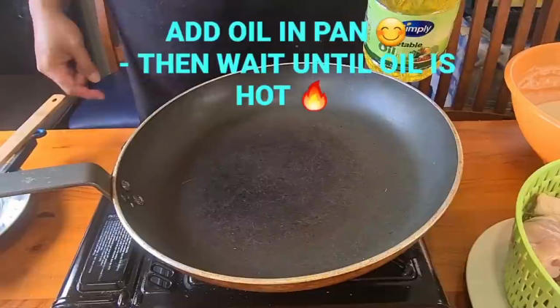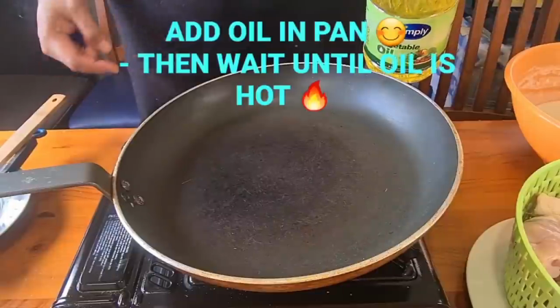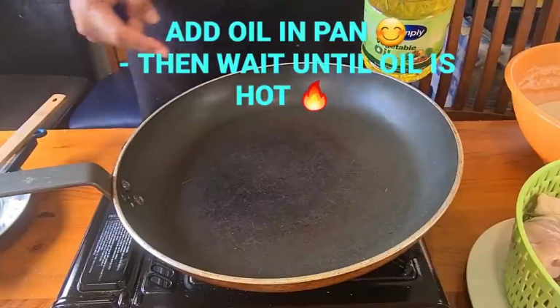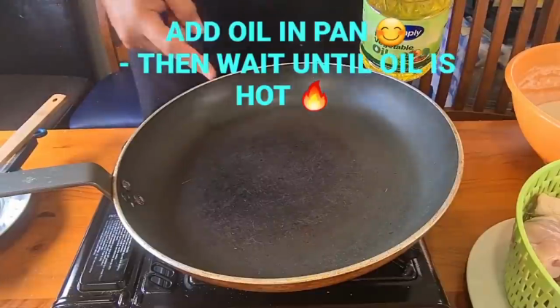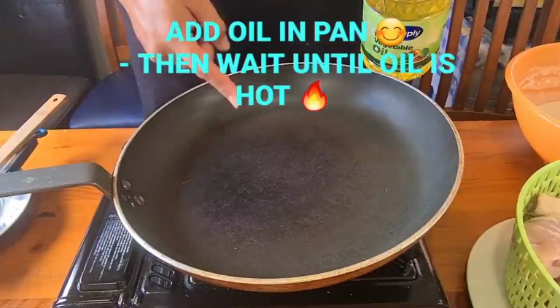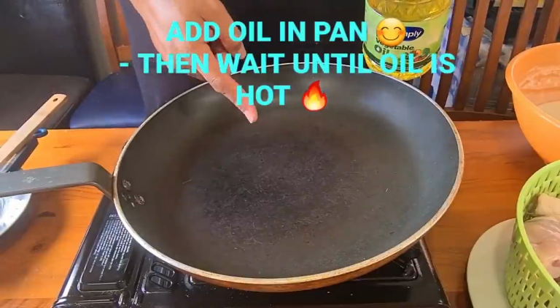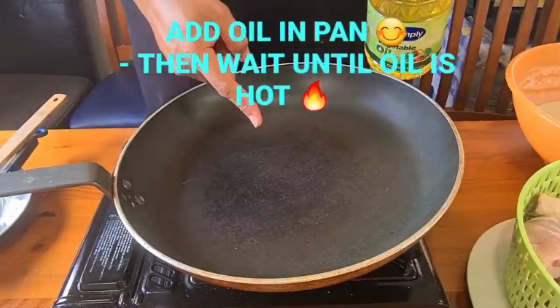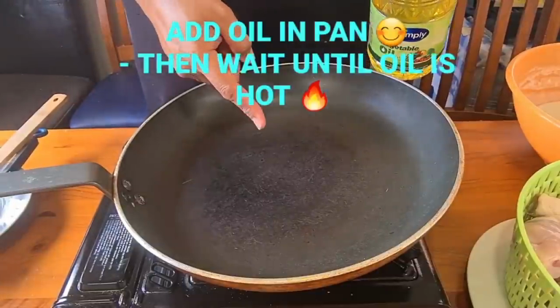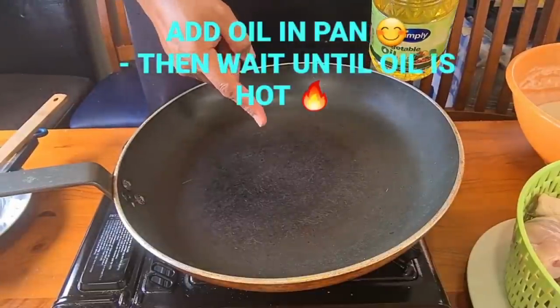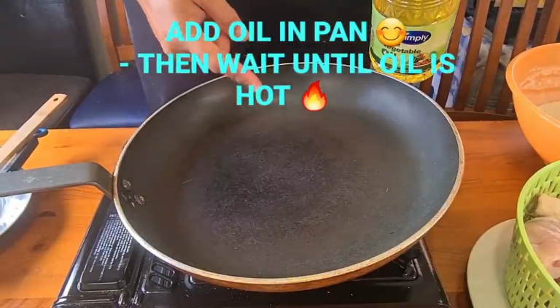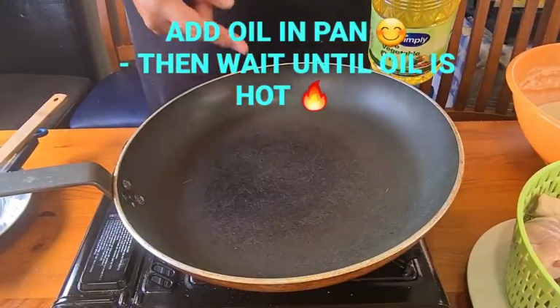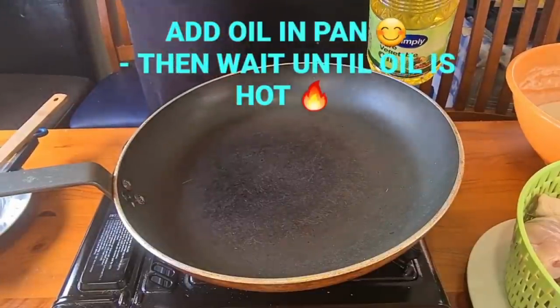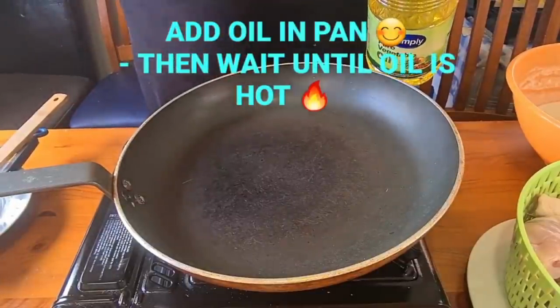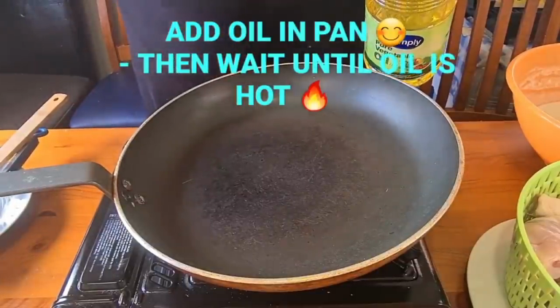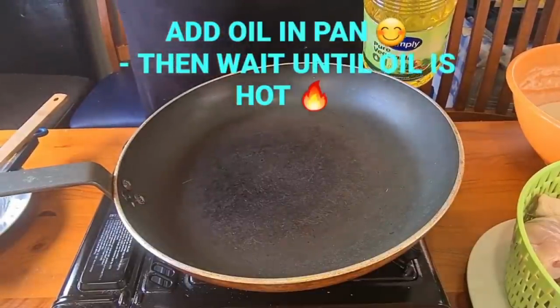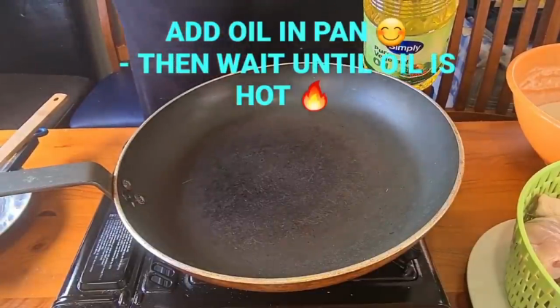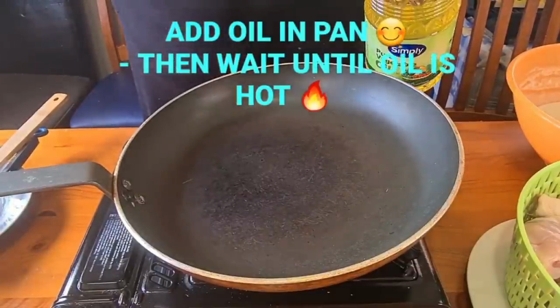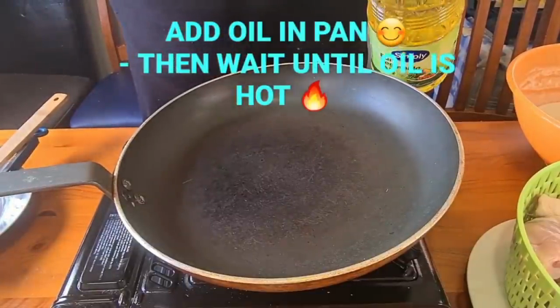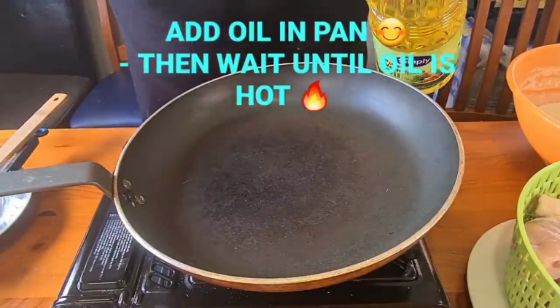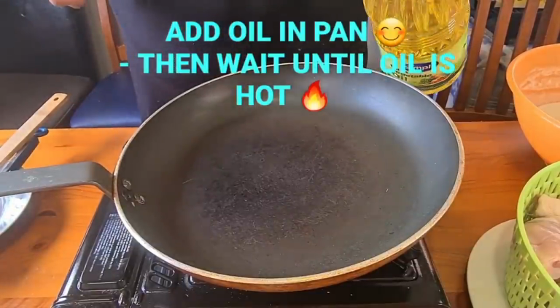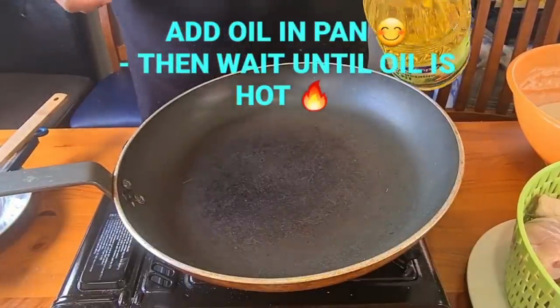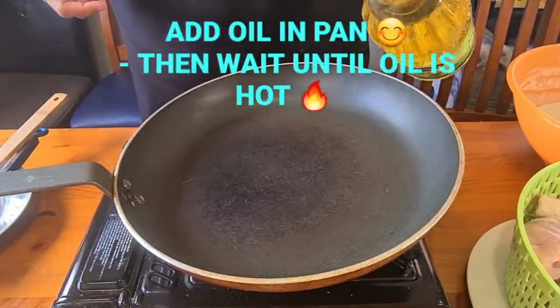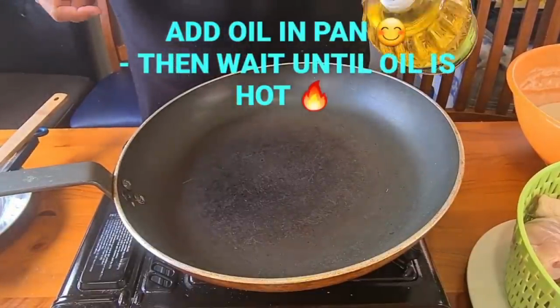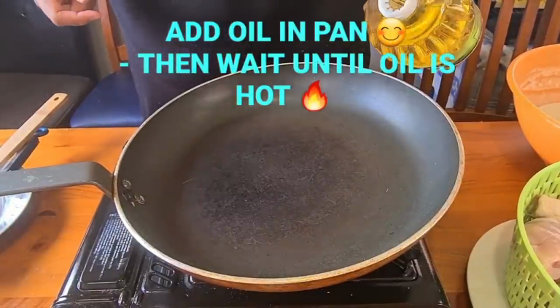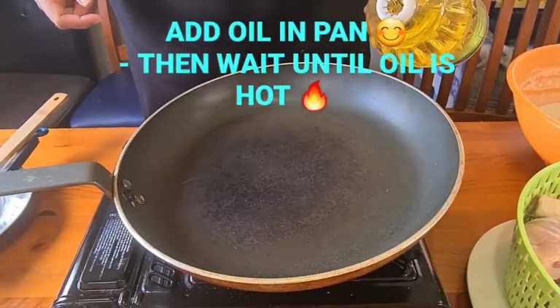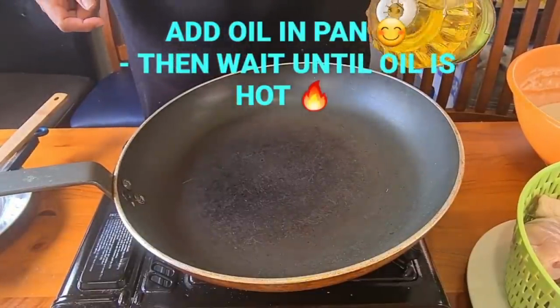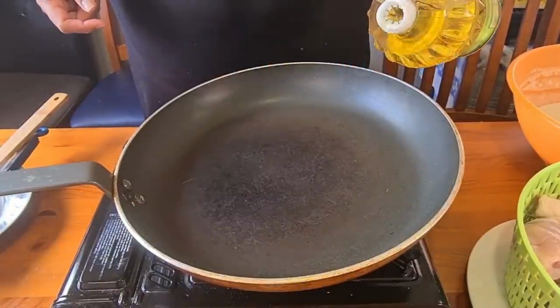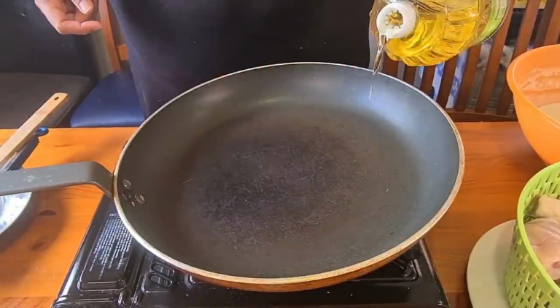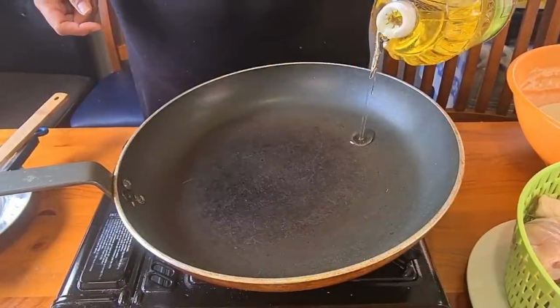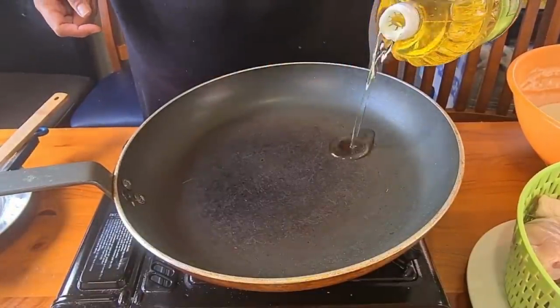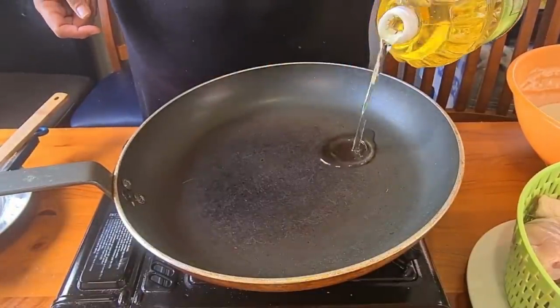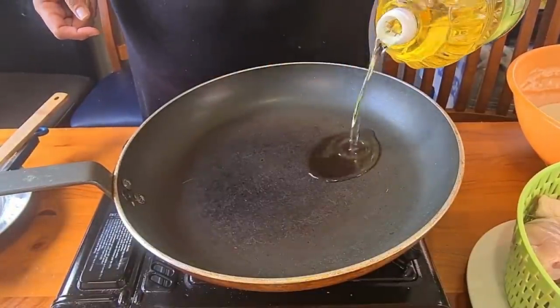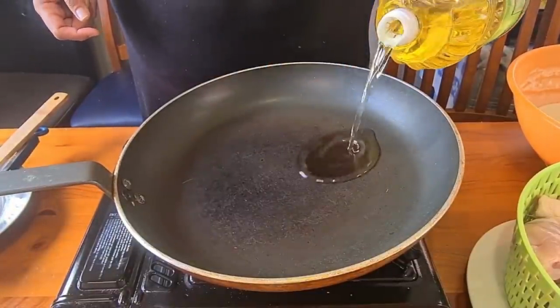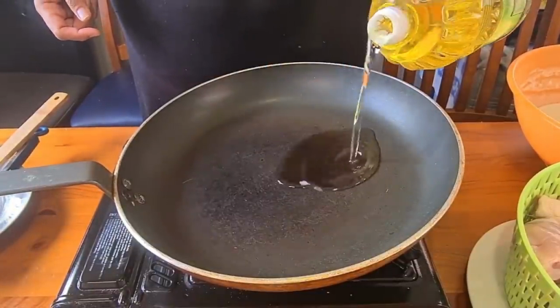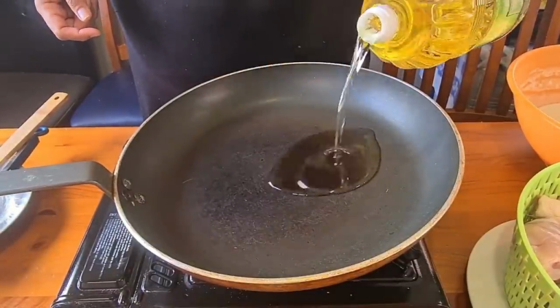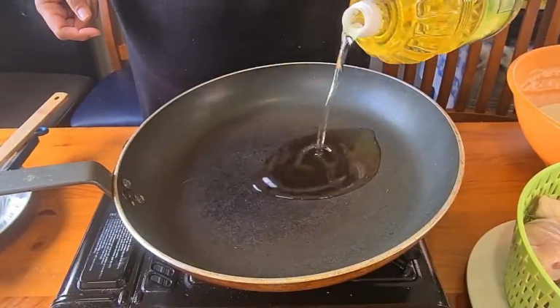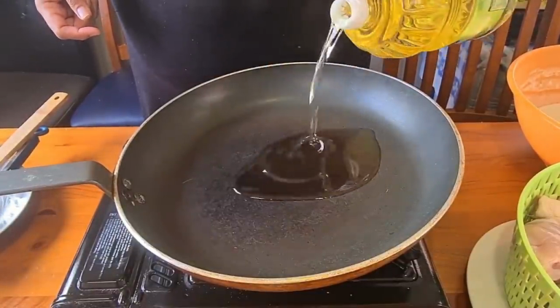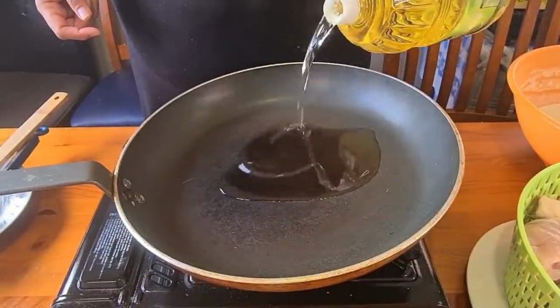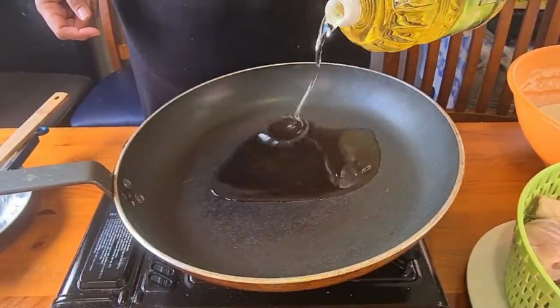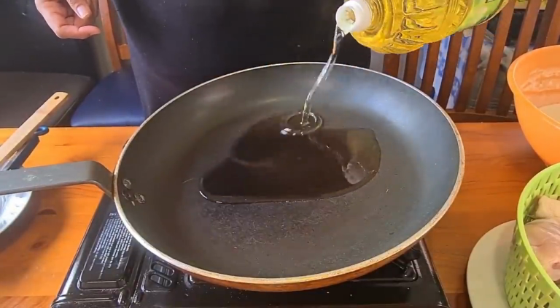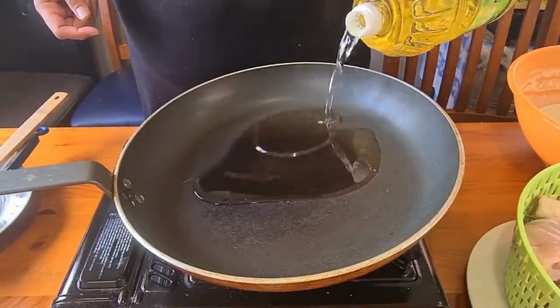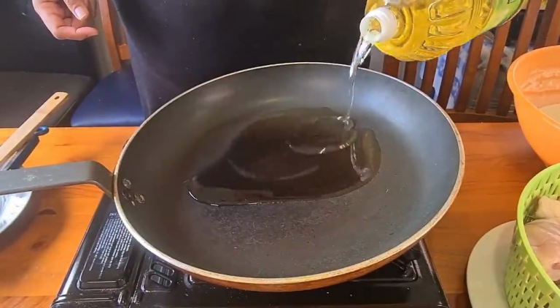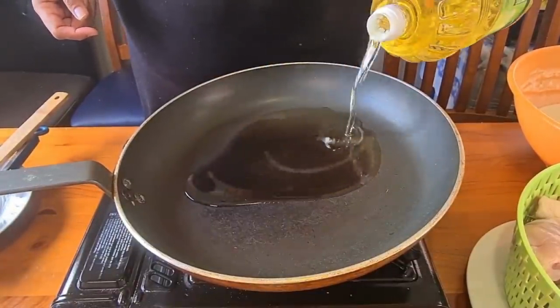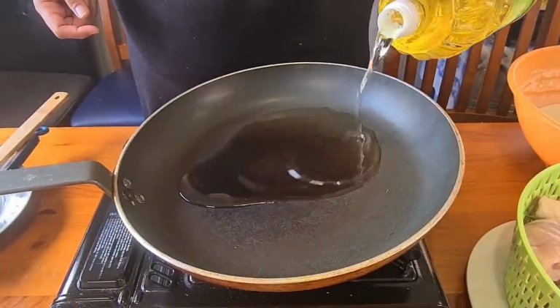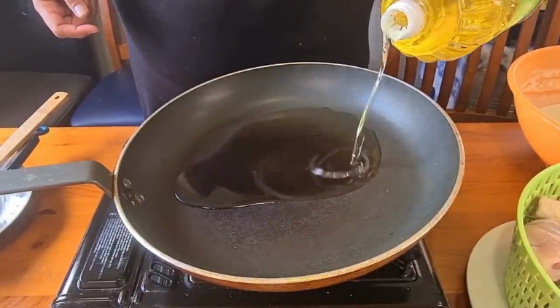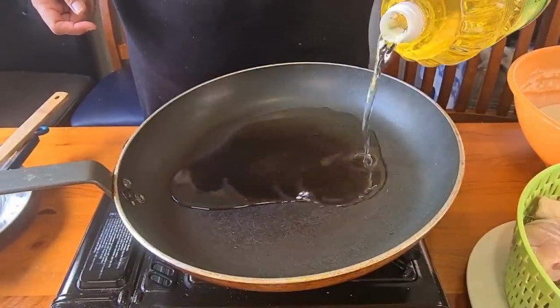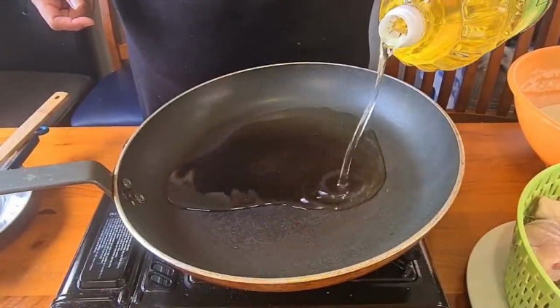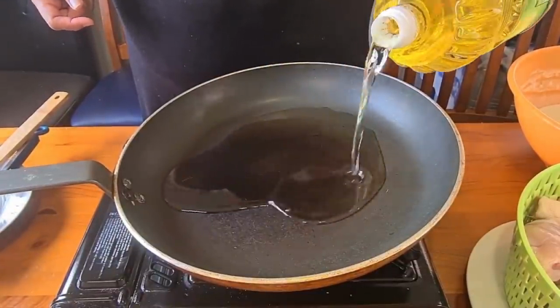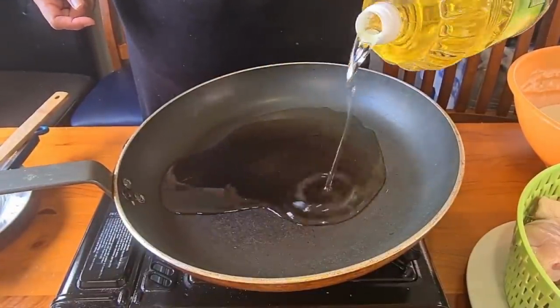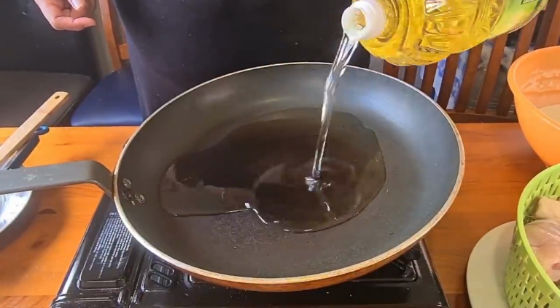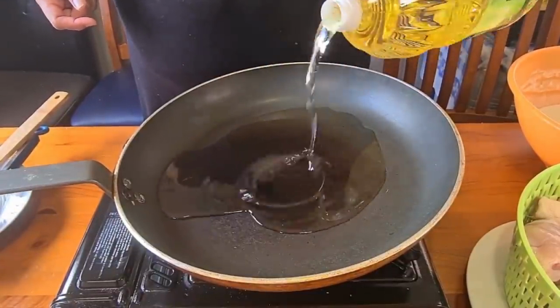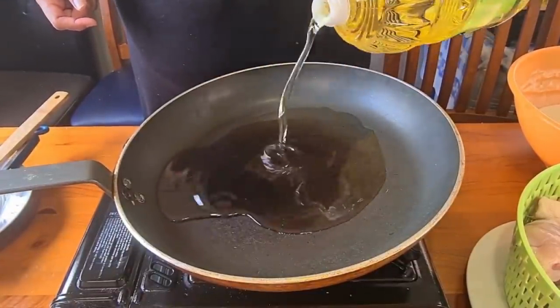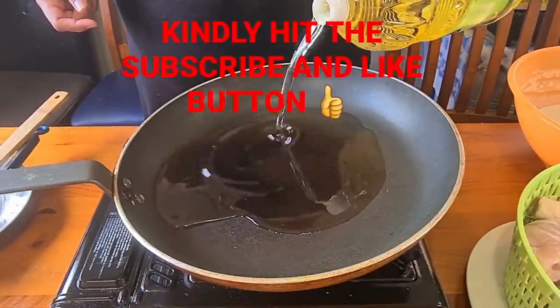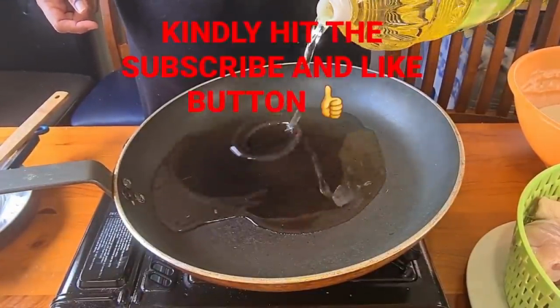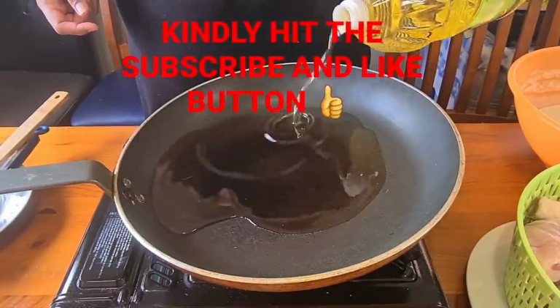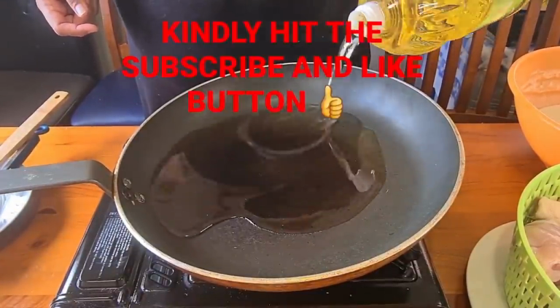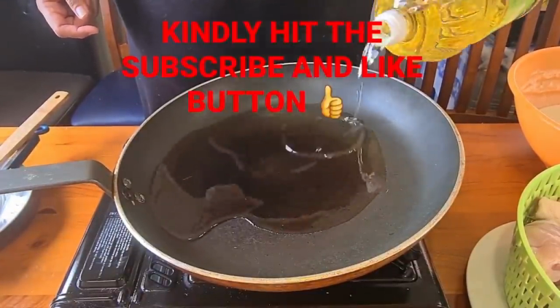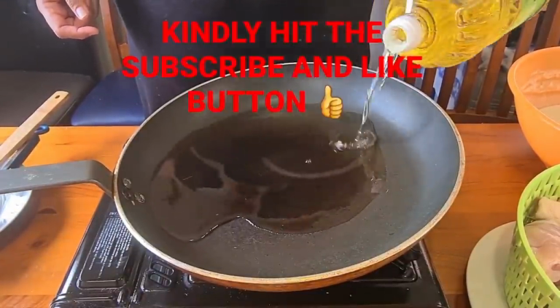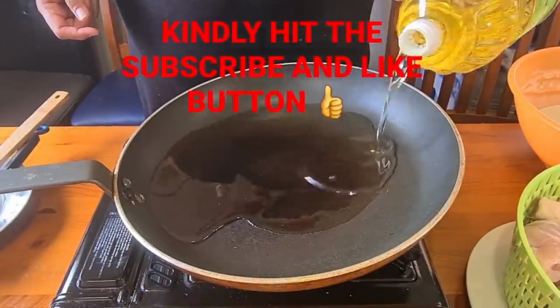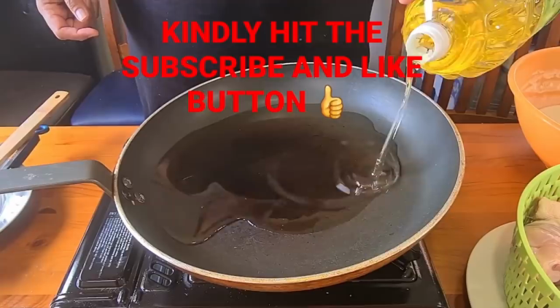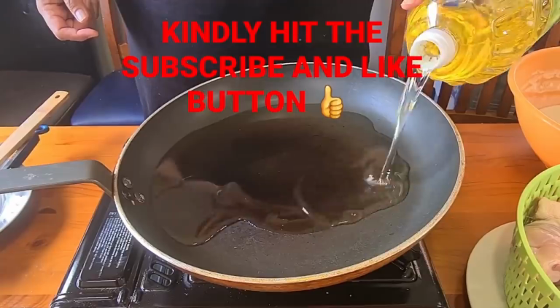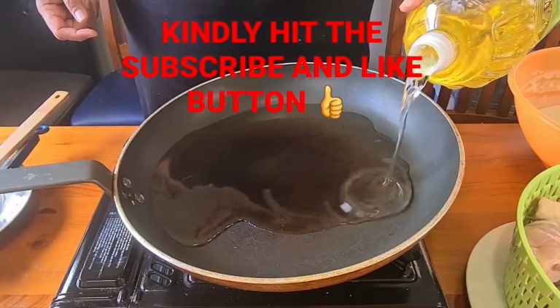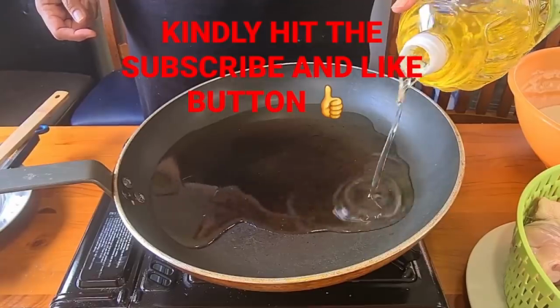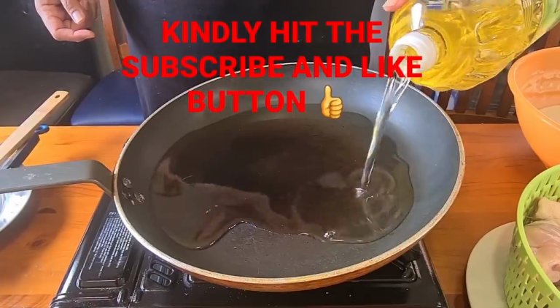We have got our pan. Pour in the oil and we are going to wait until it is nice and hot.